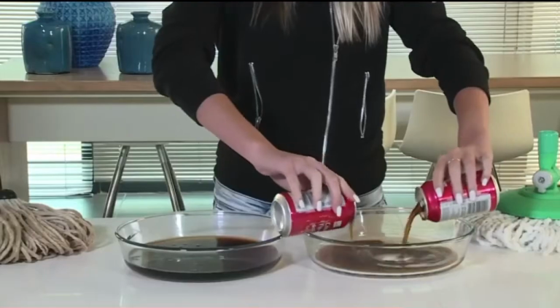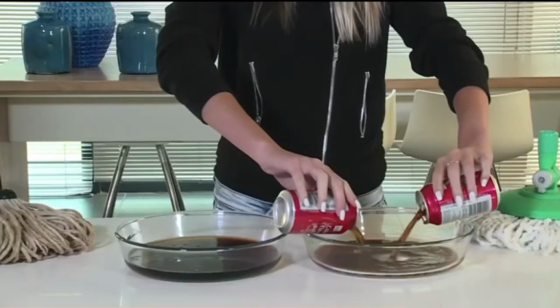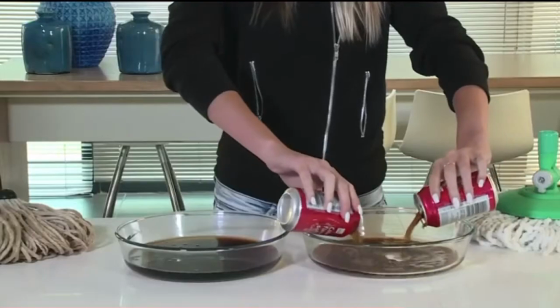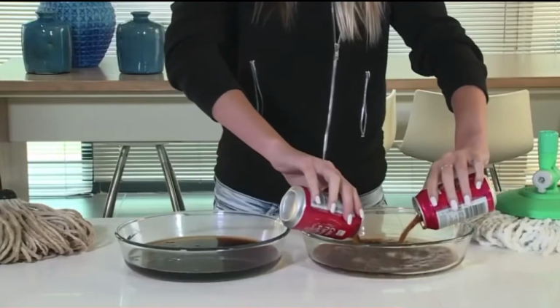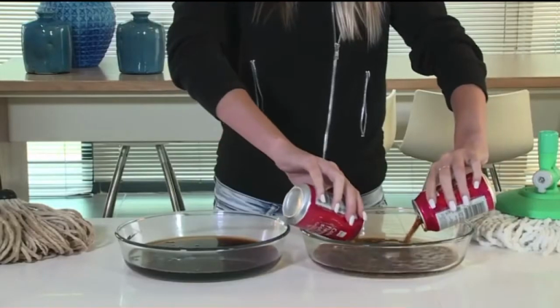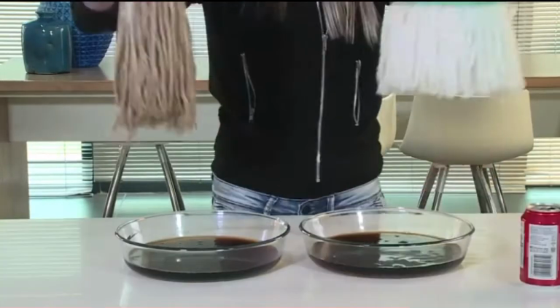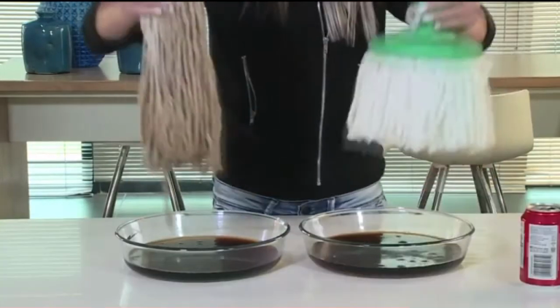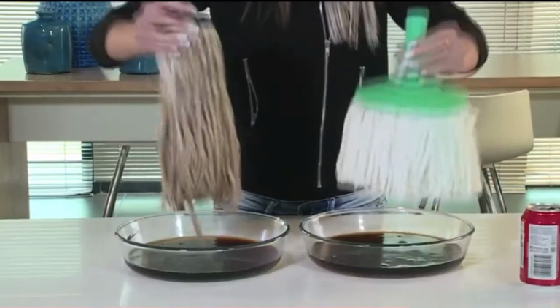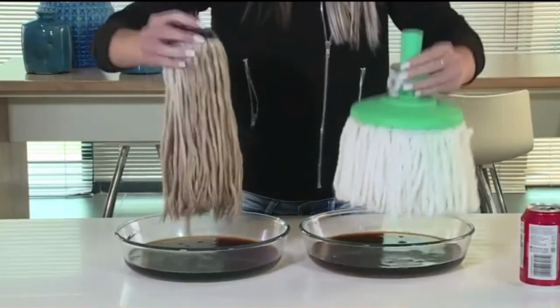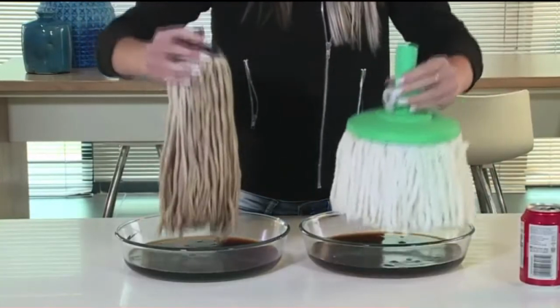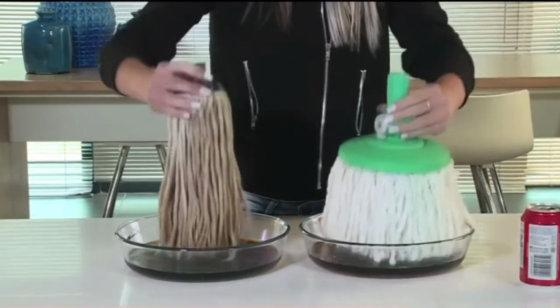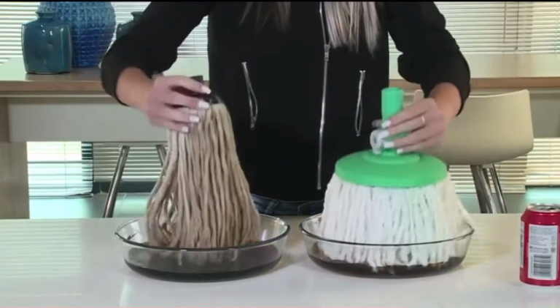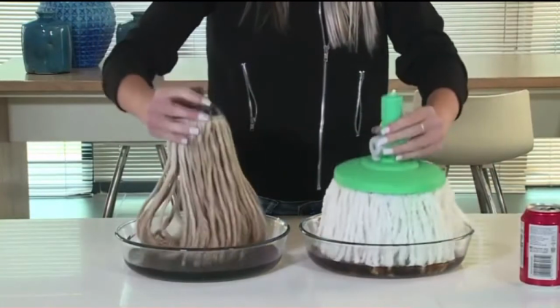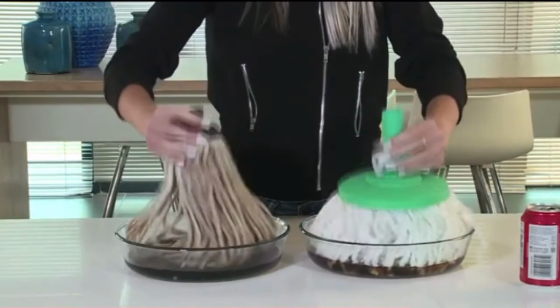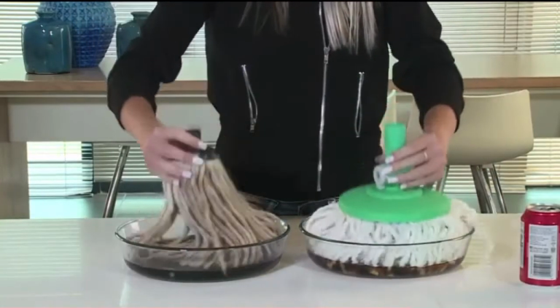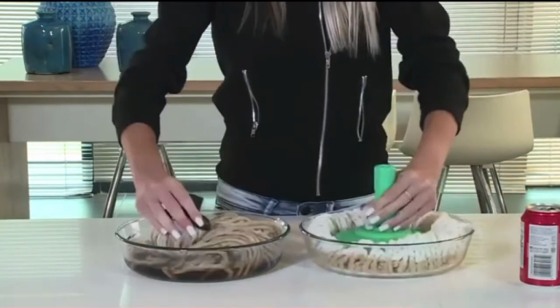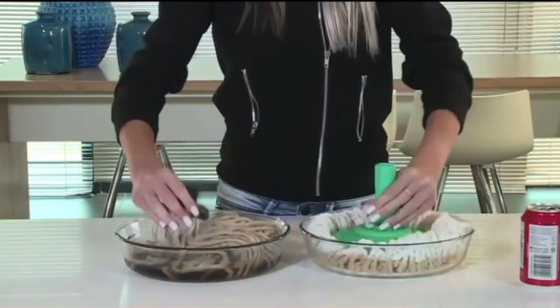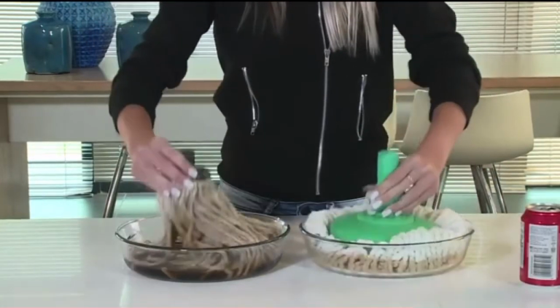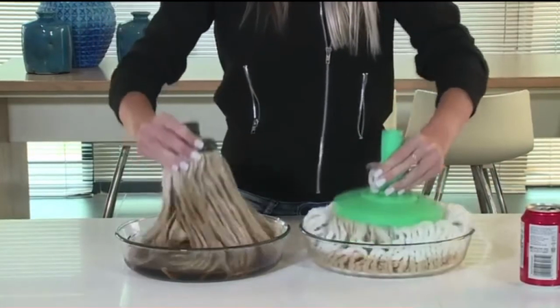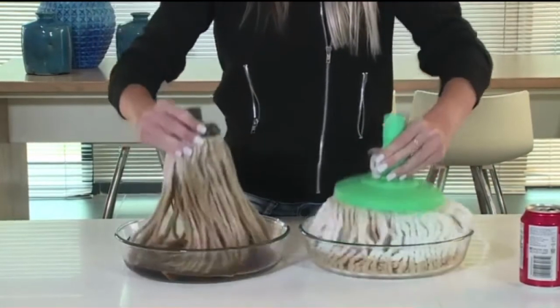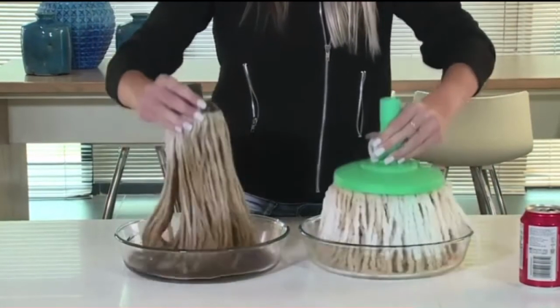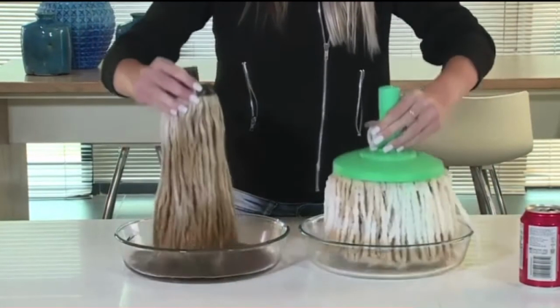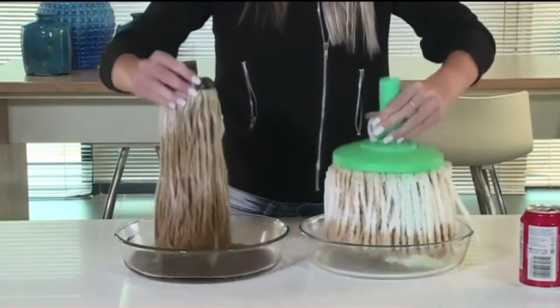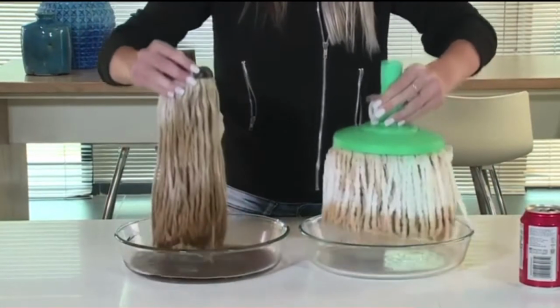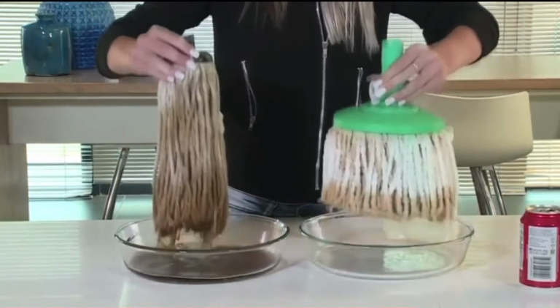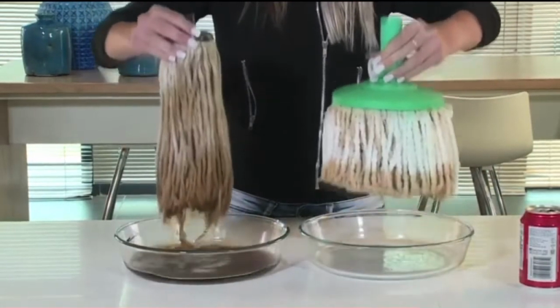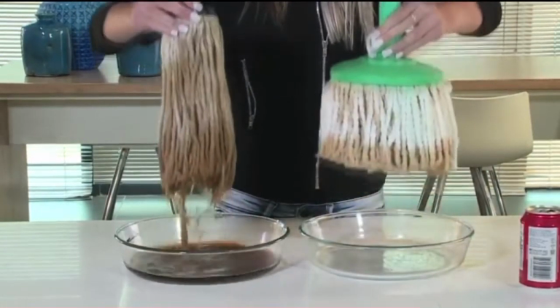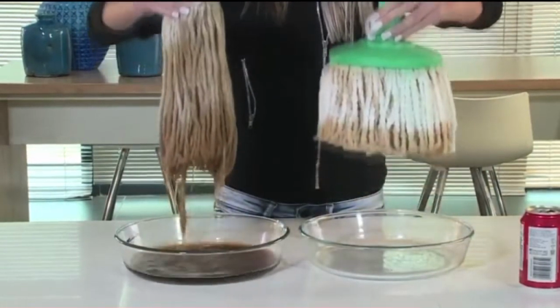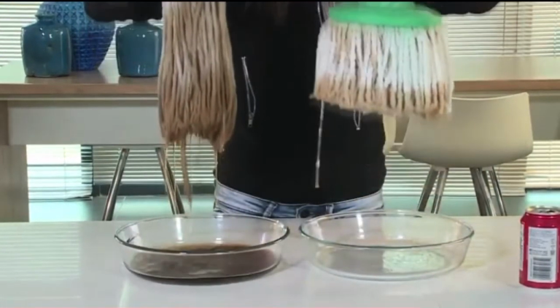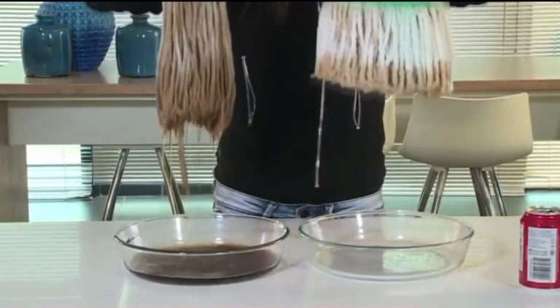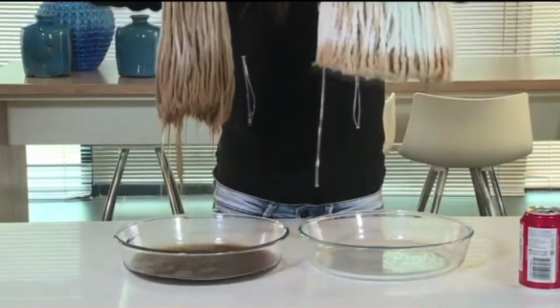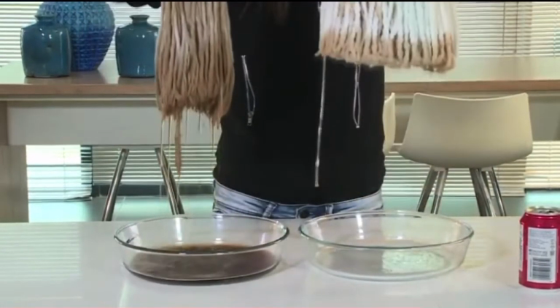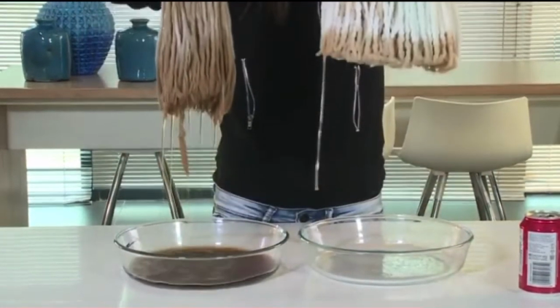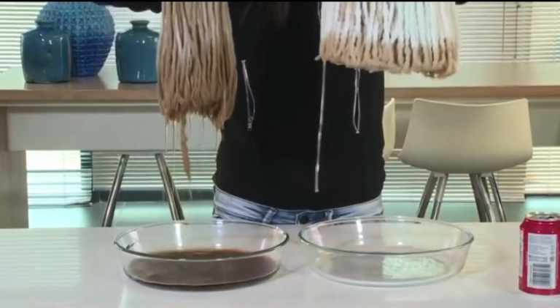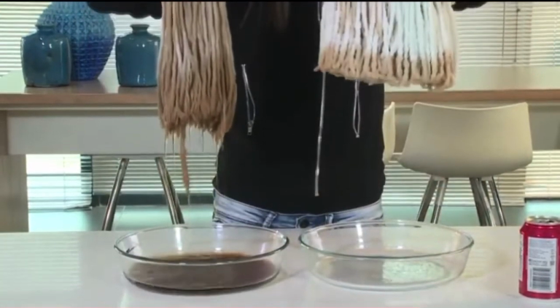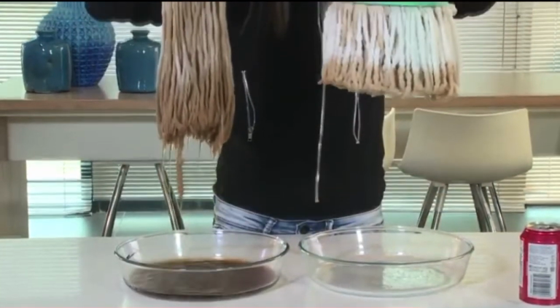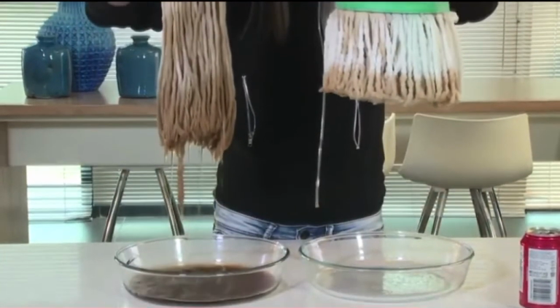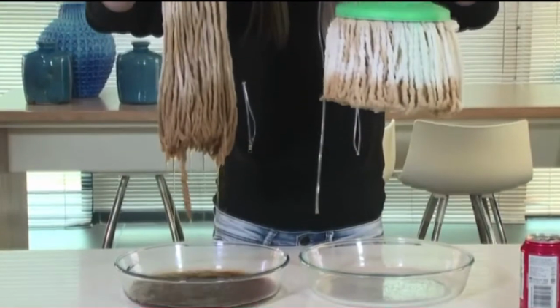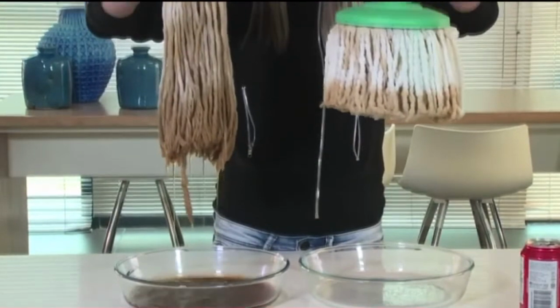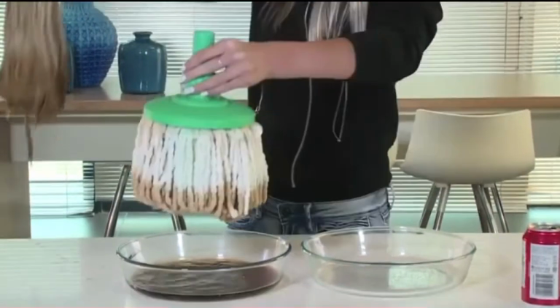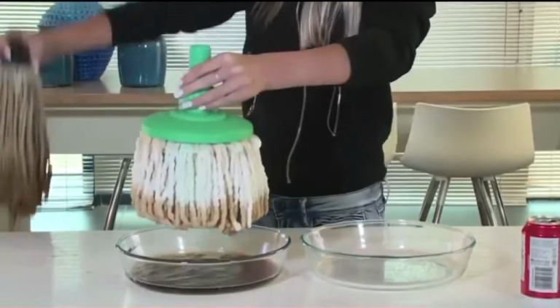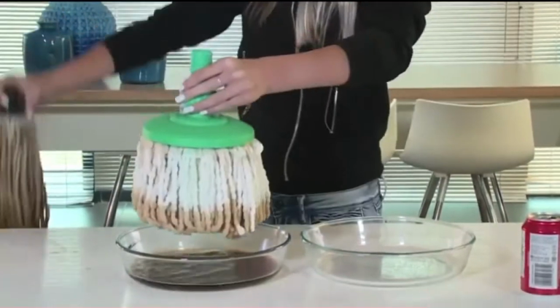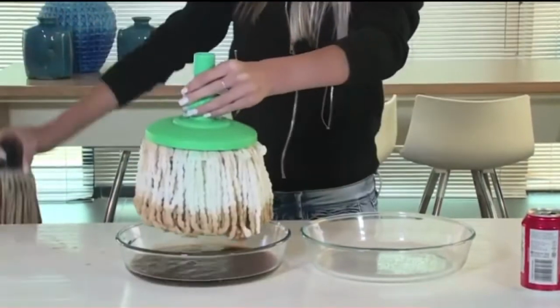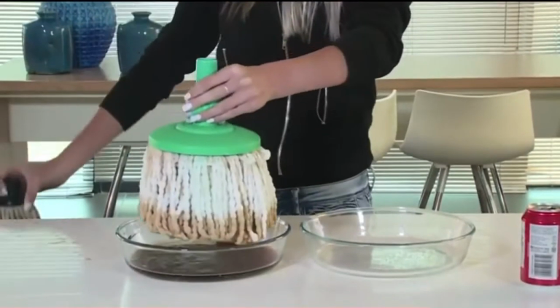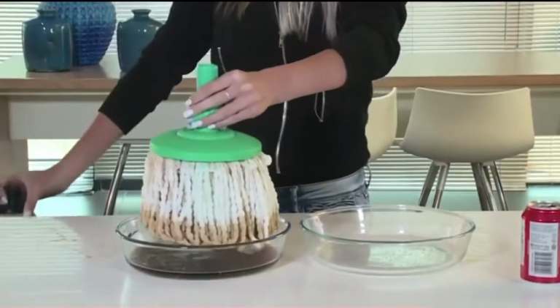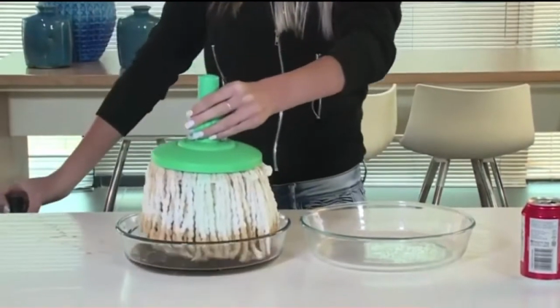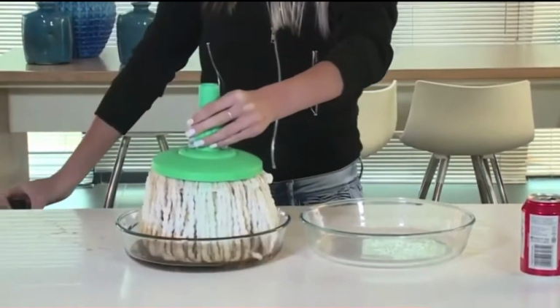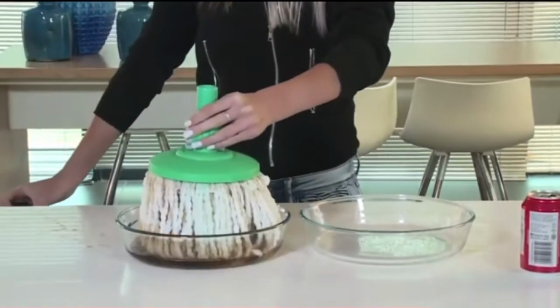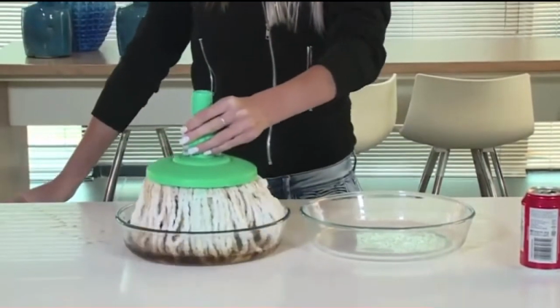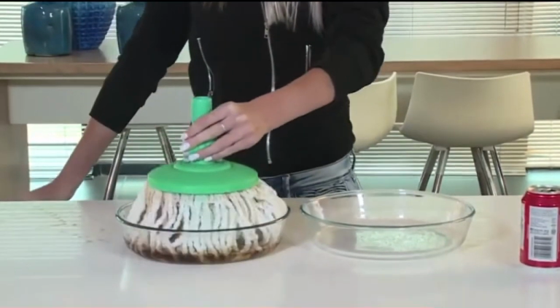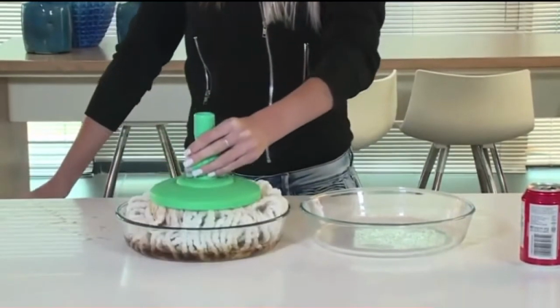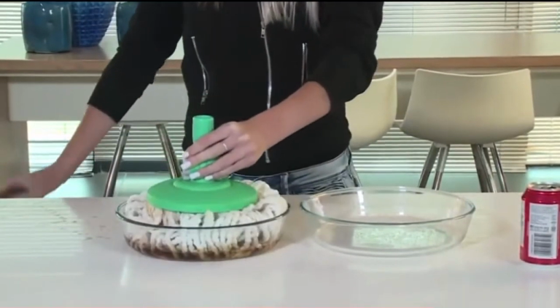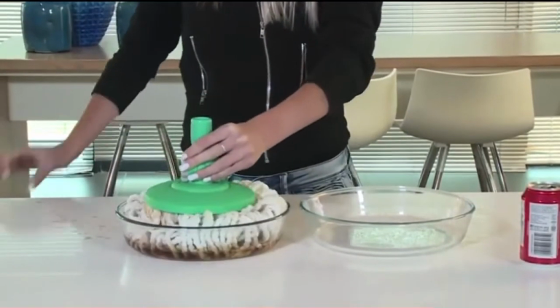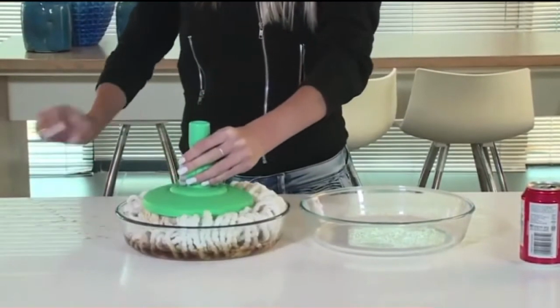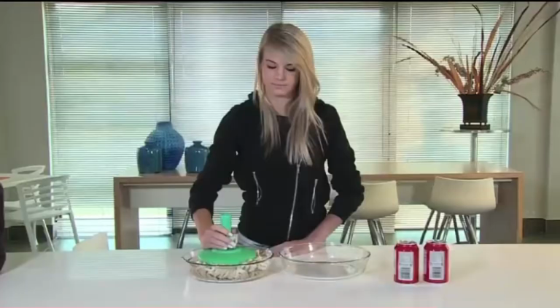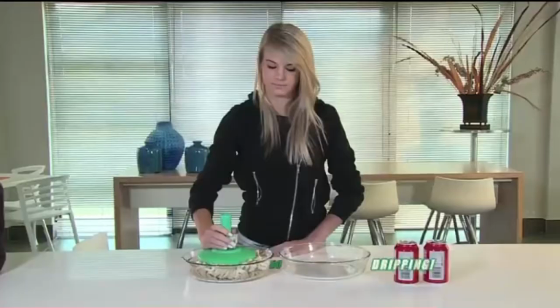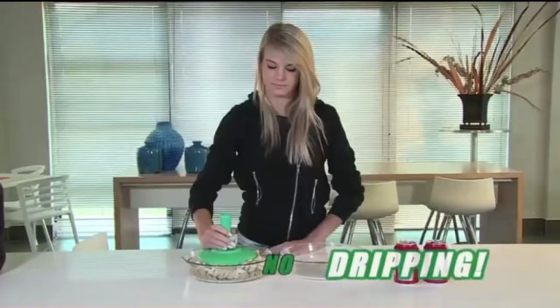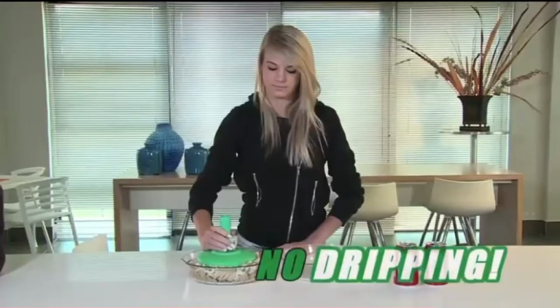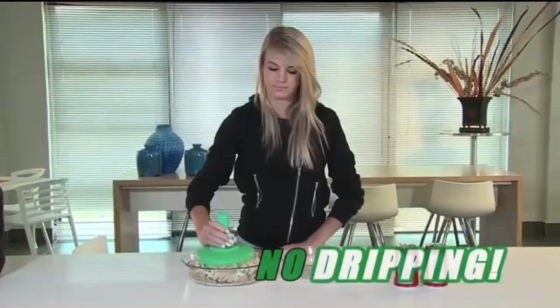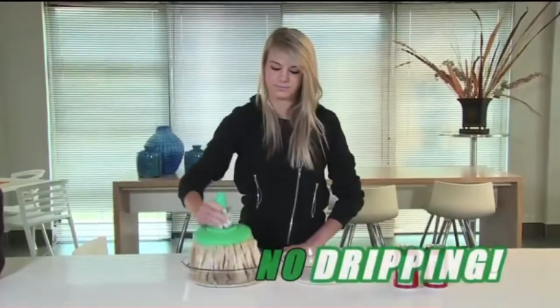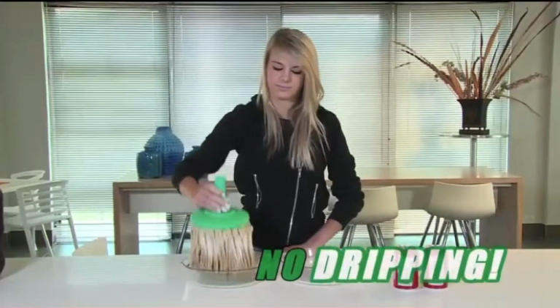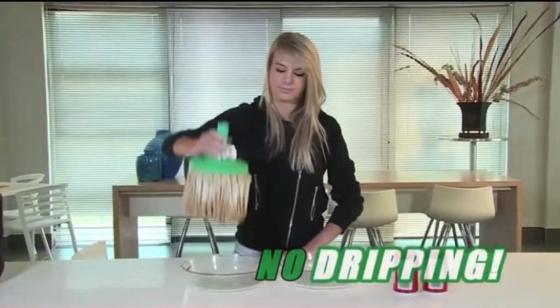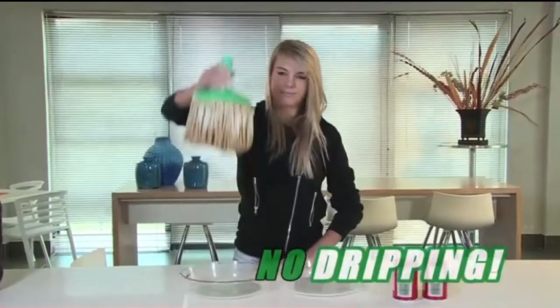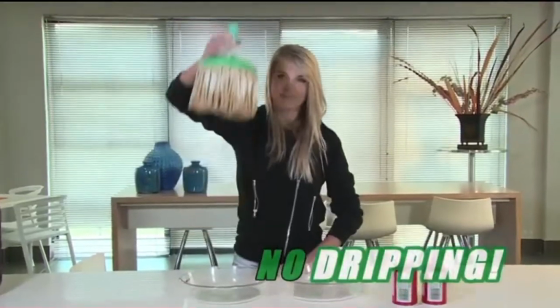Let's see how the absorption power of an ordinary mop matches up to that of the FloorWiz. Wow! There is simply no comparison and no dripping.